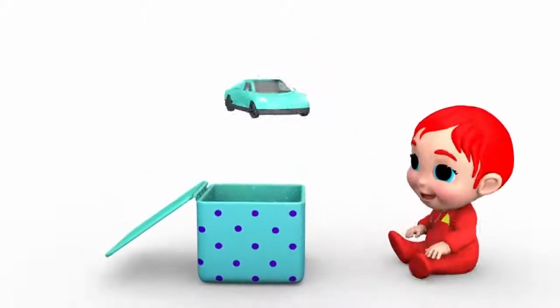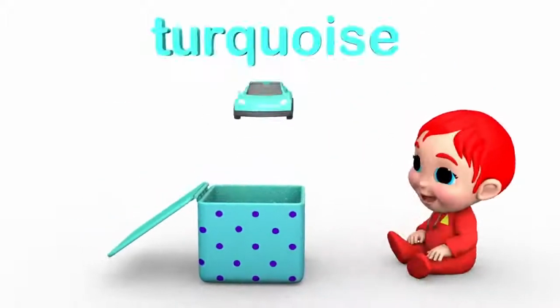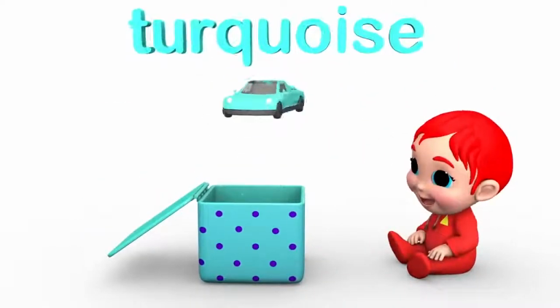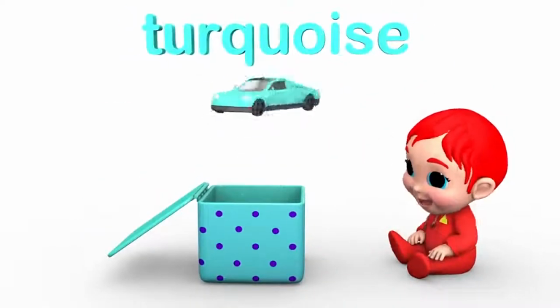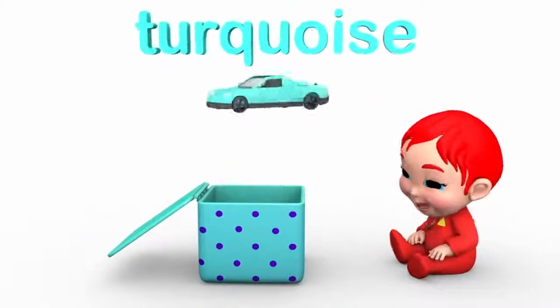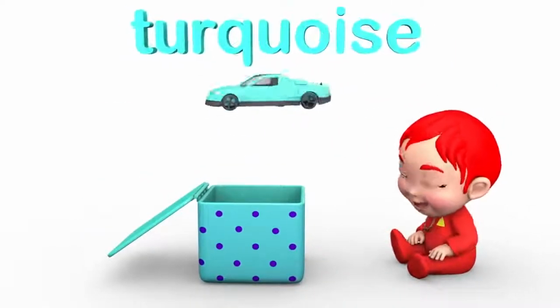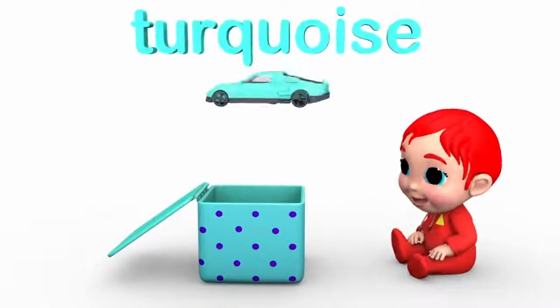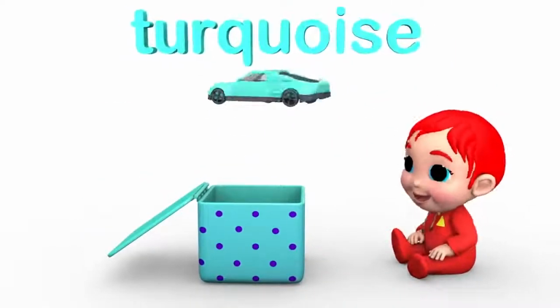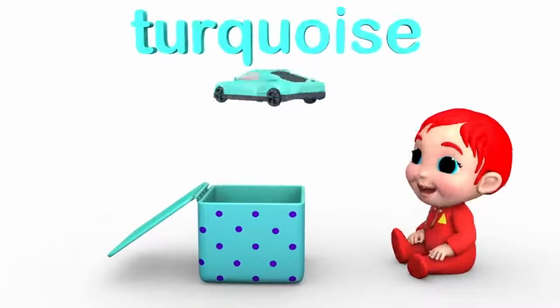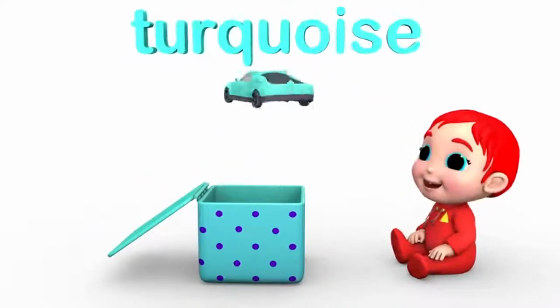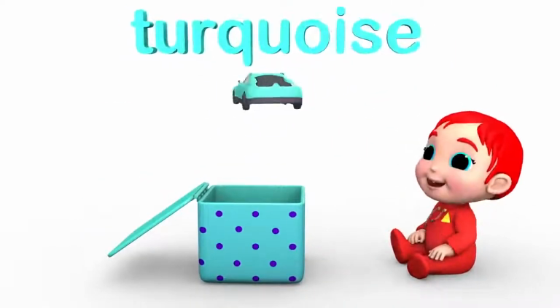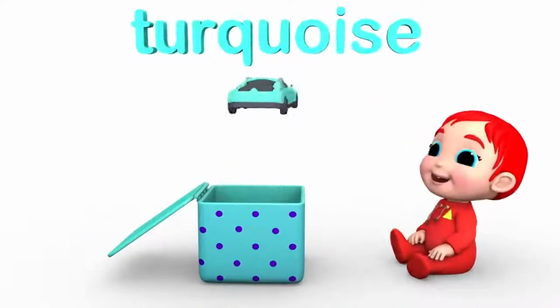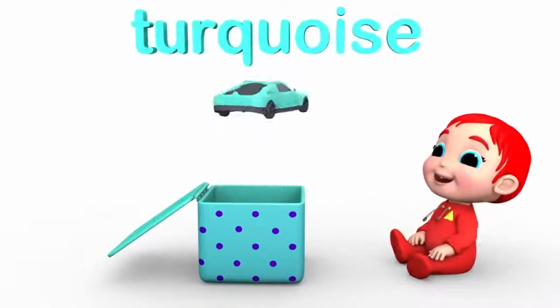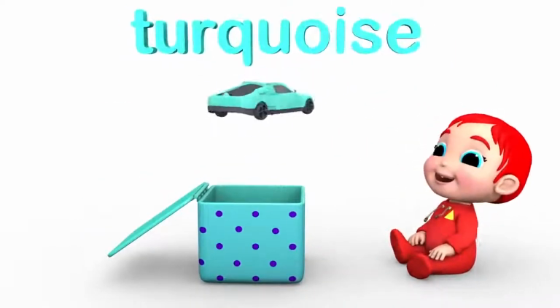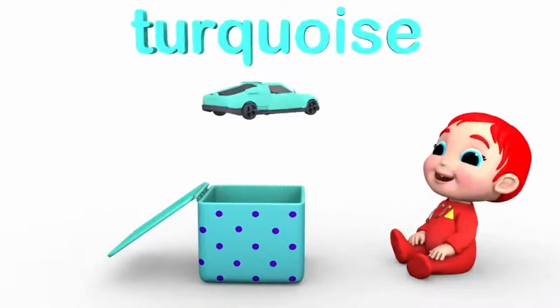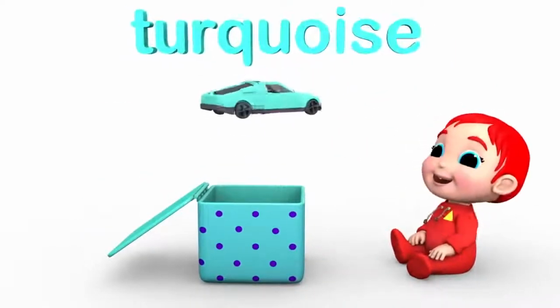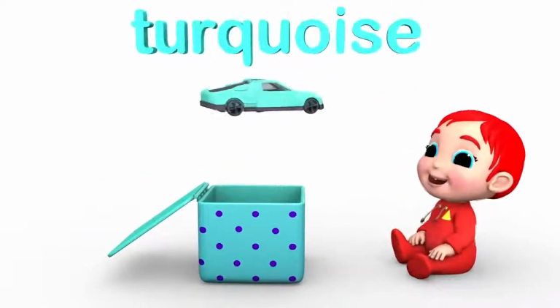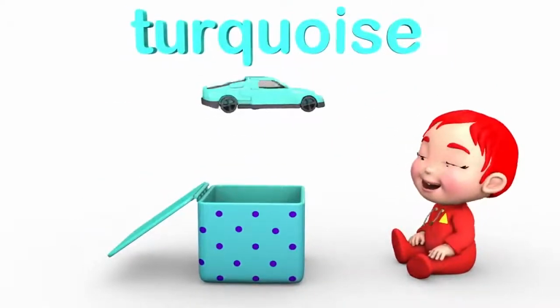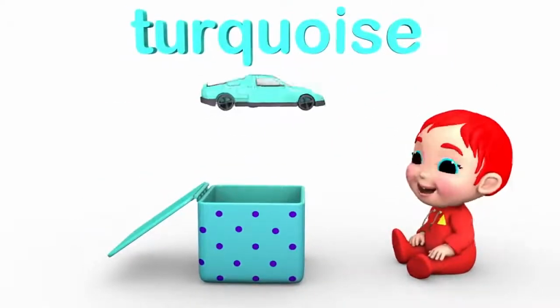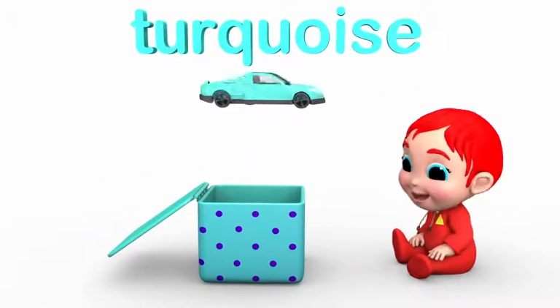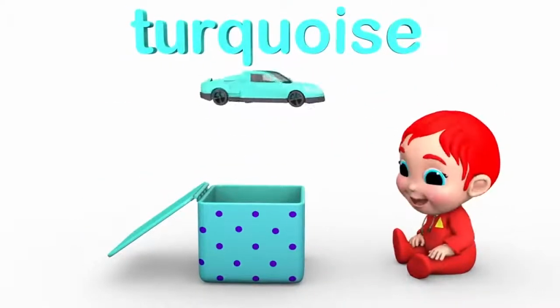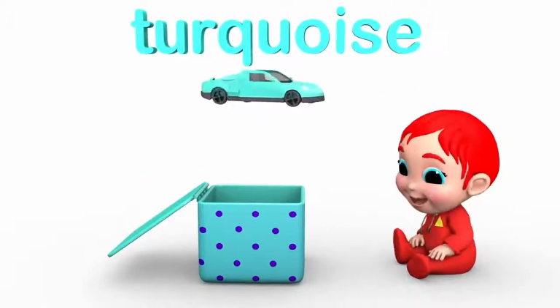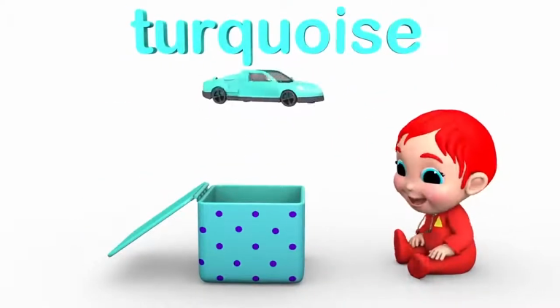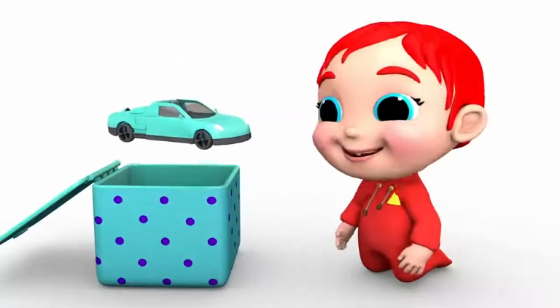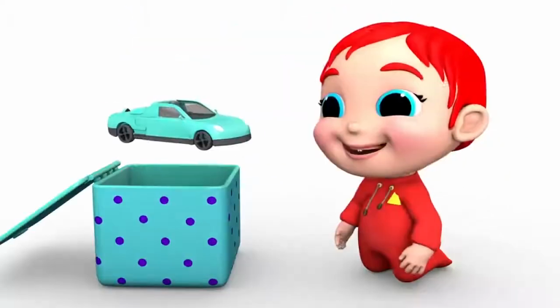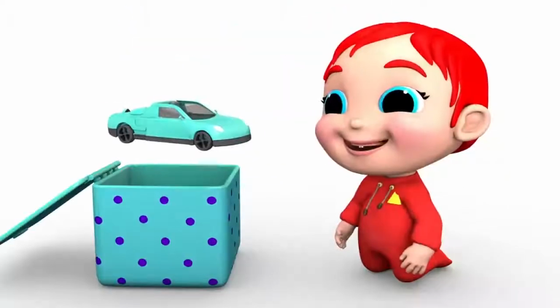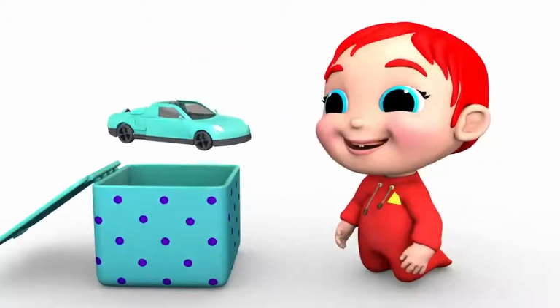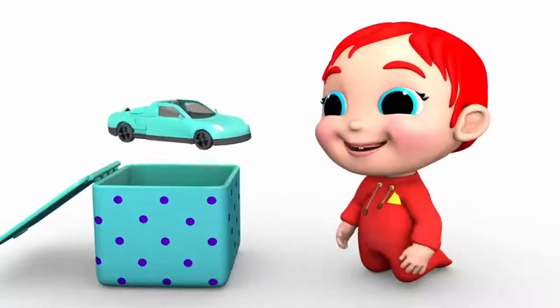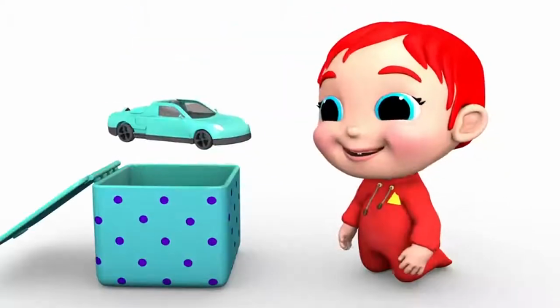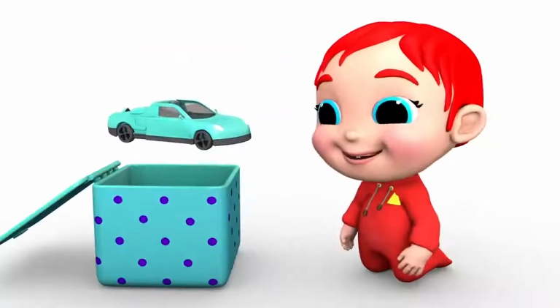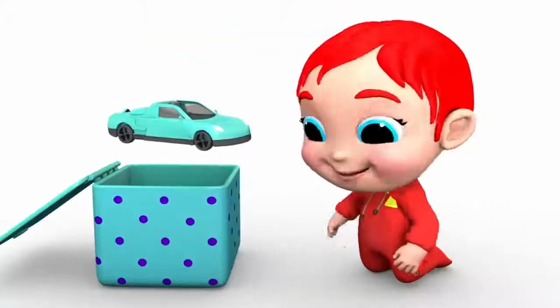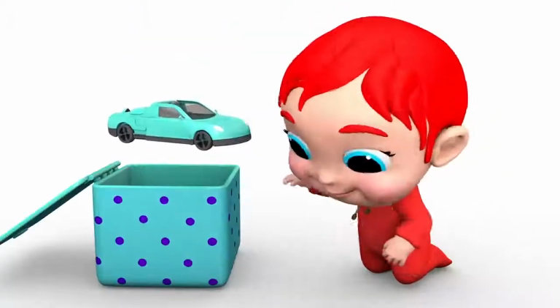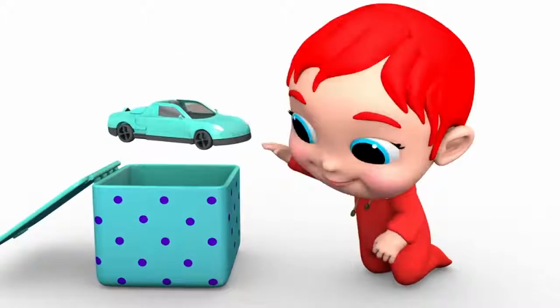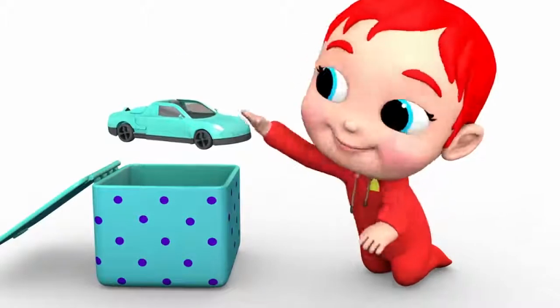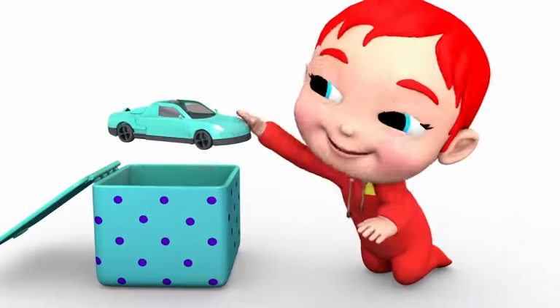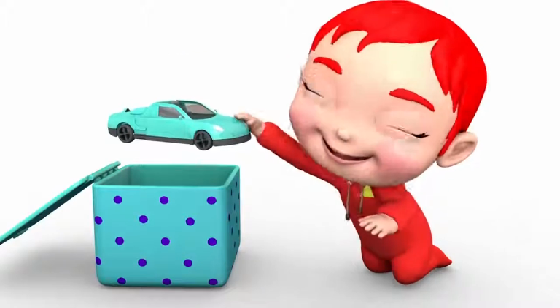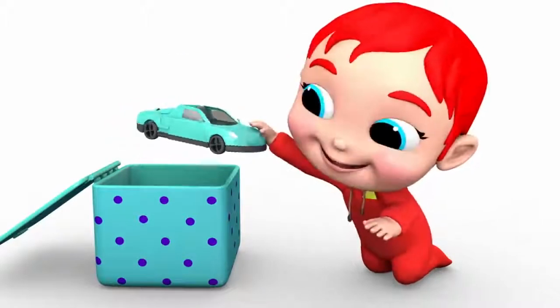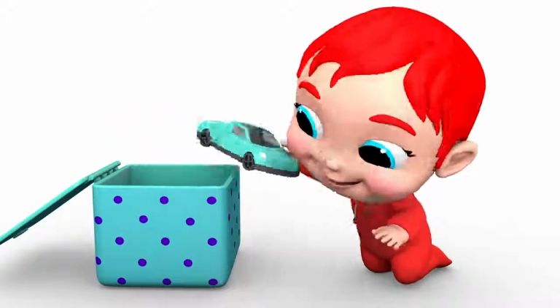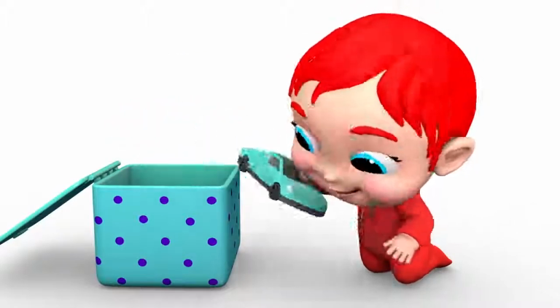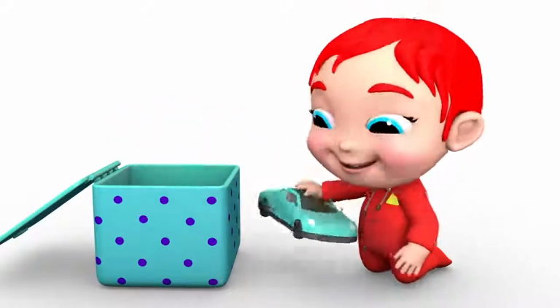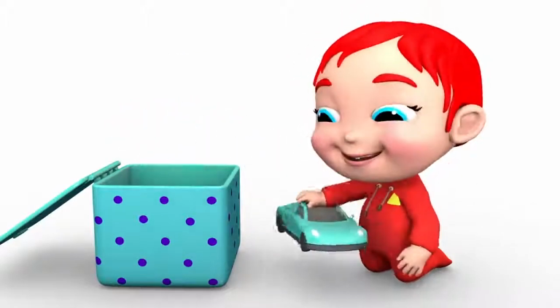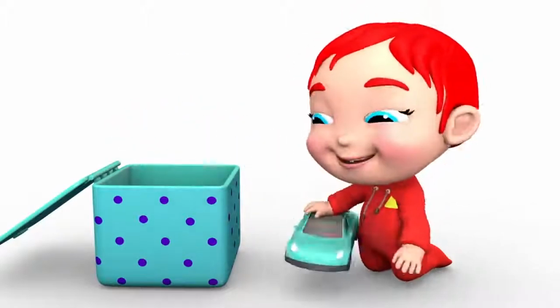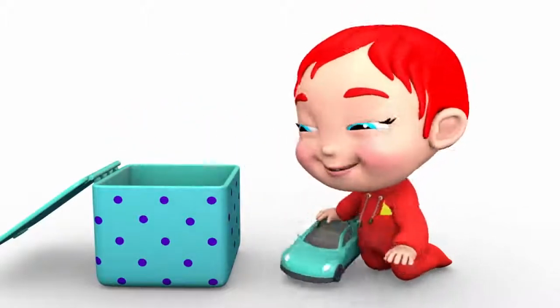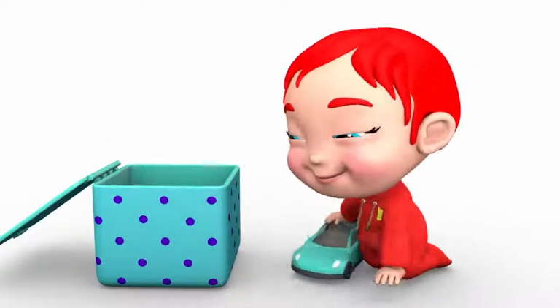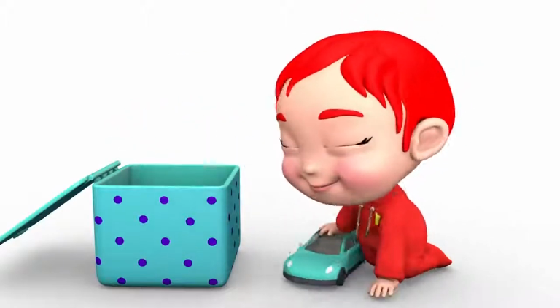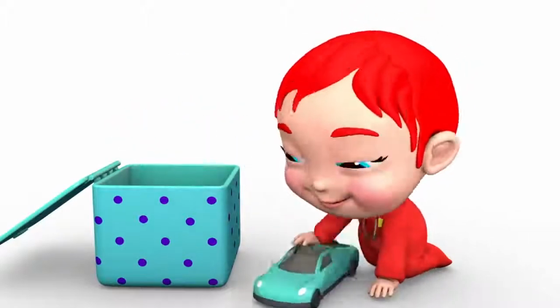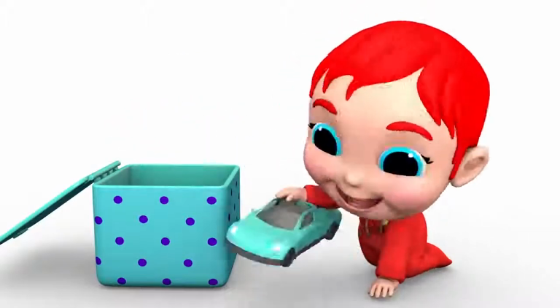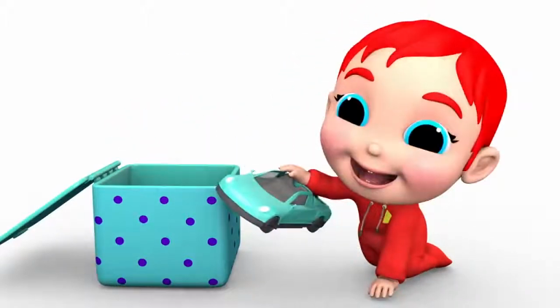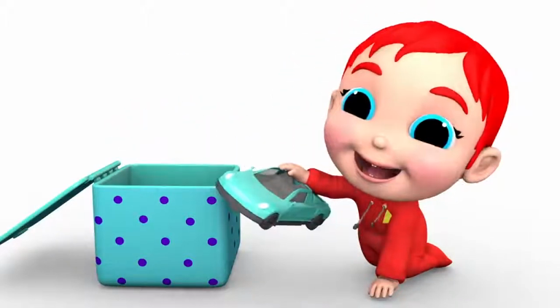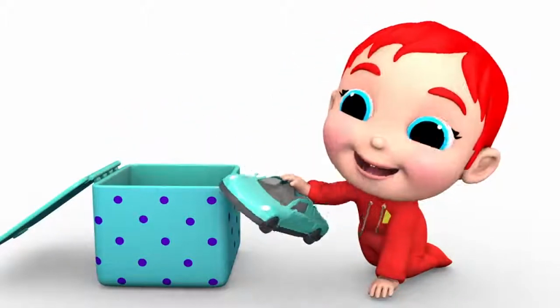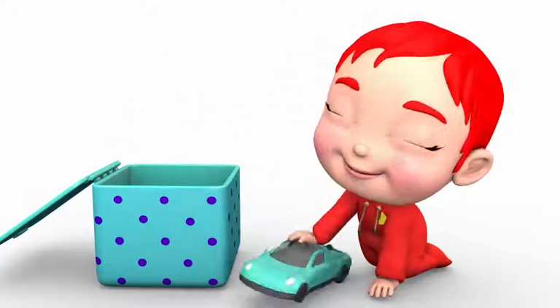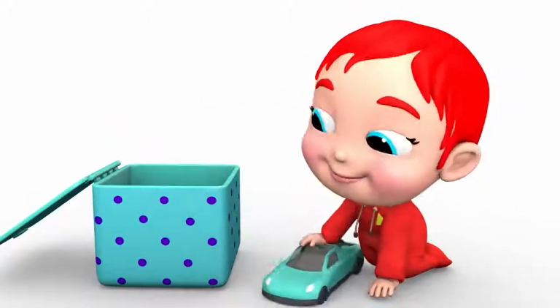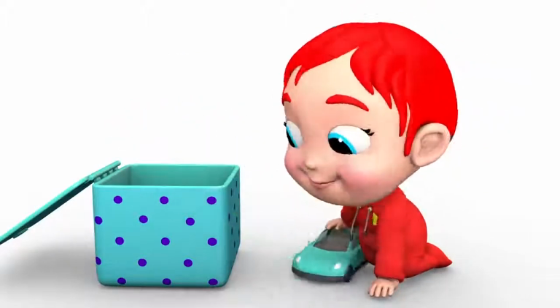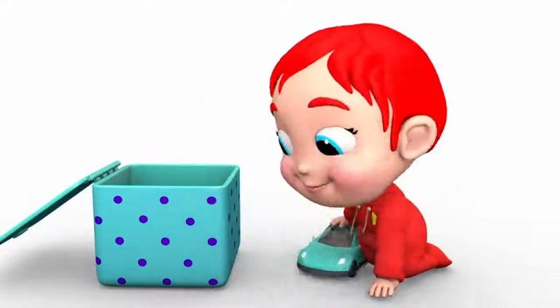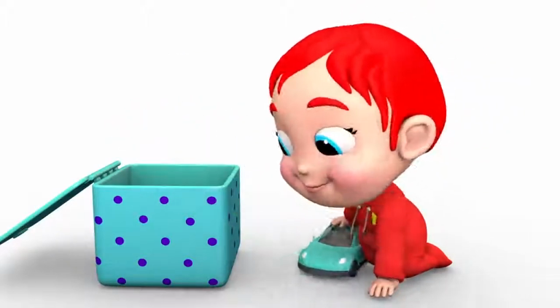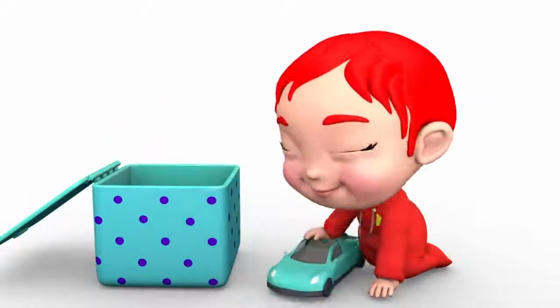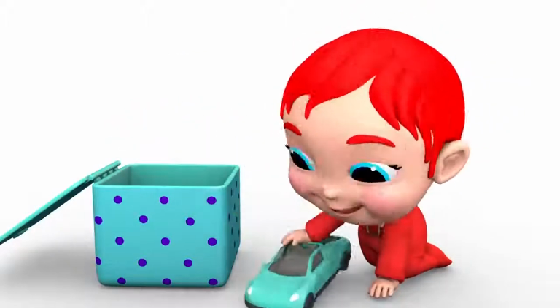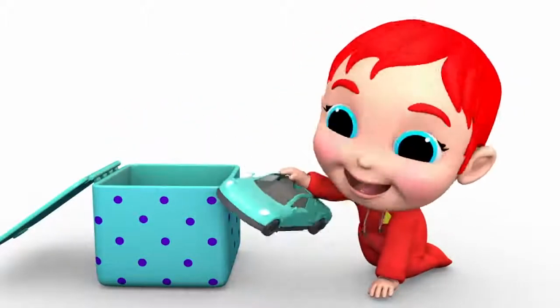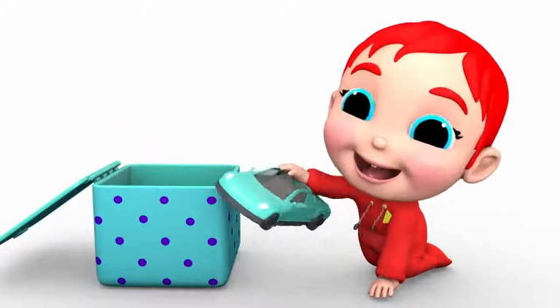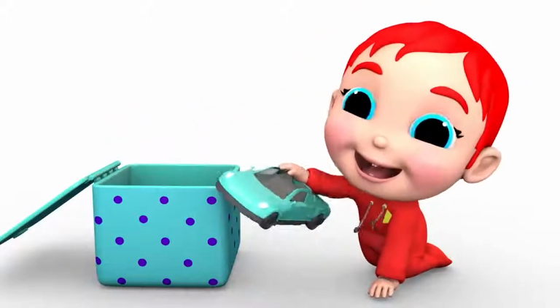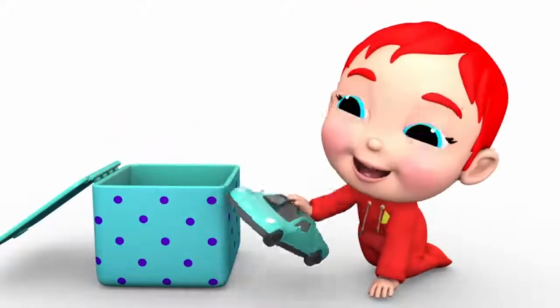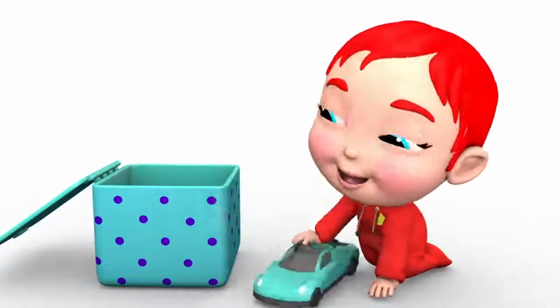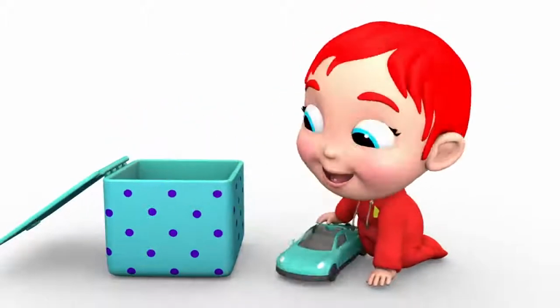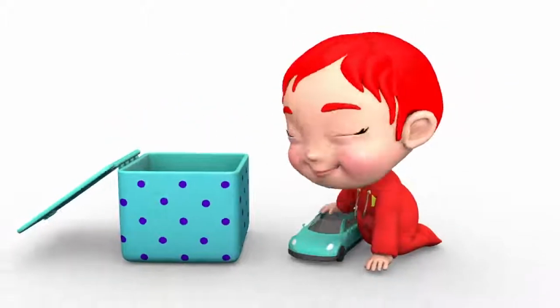Wow! Goes the race car. A turquoise race car. Vroom!